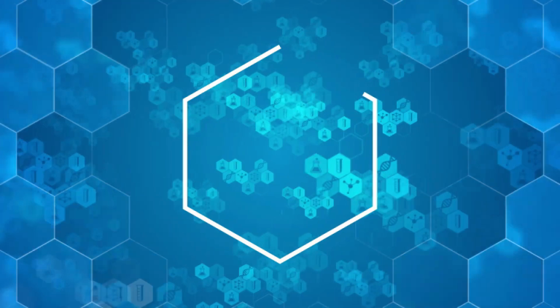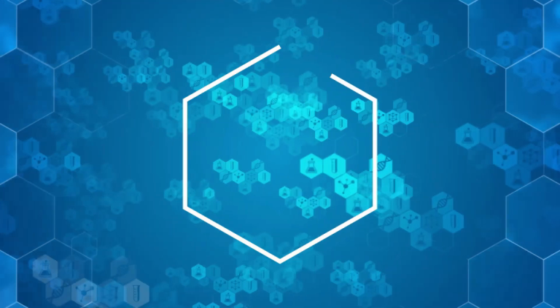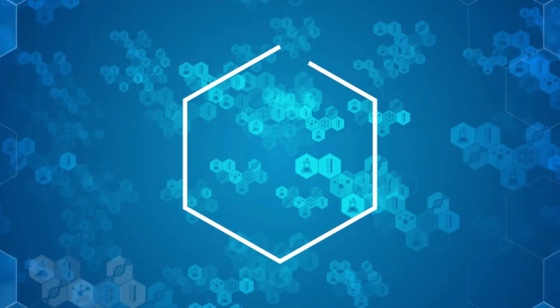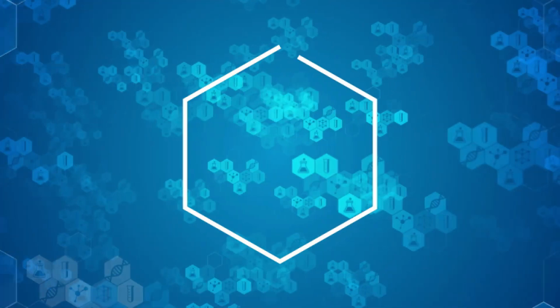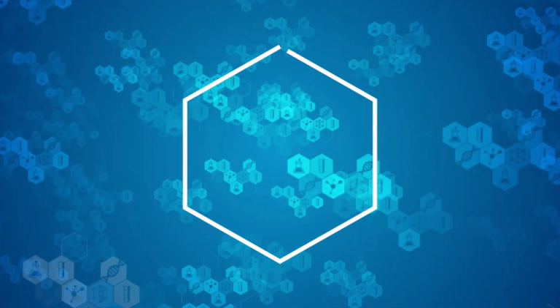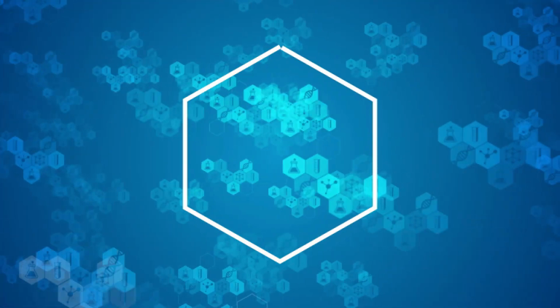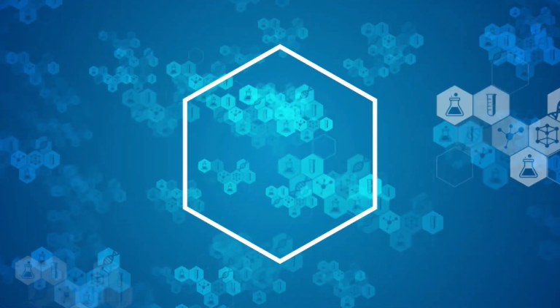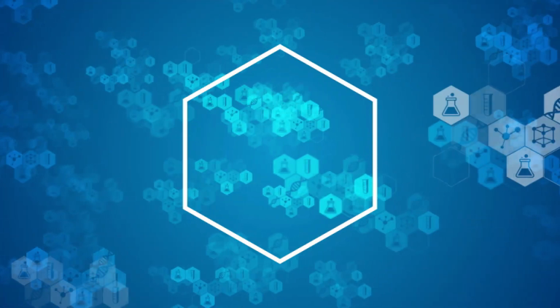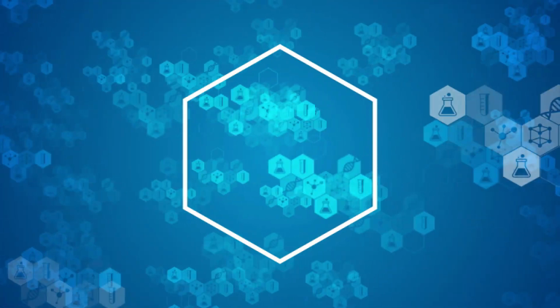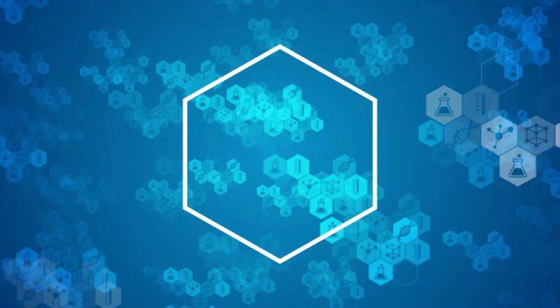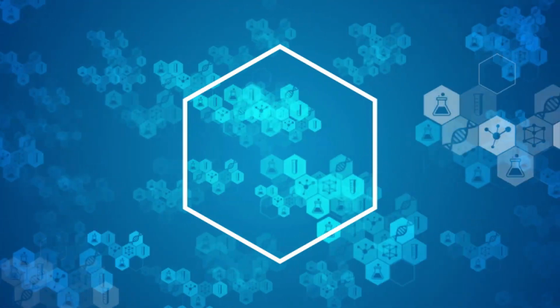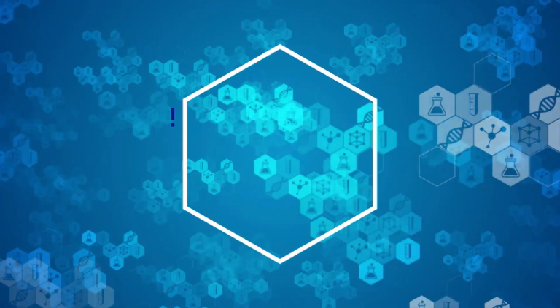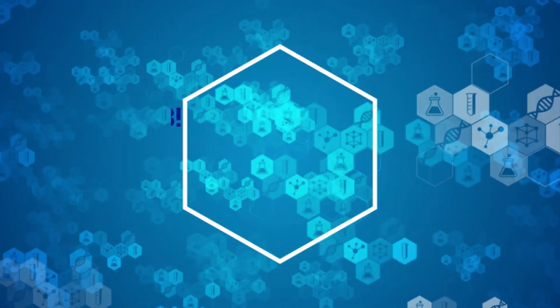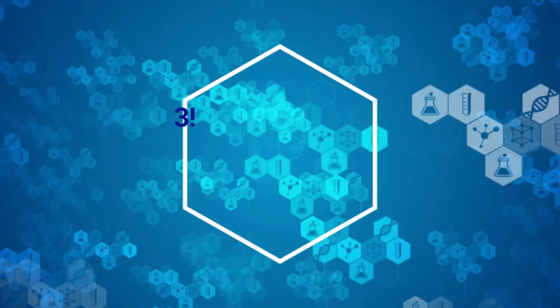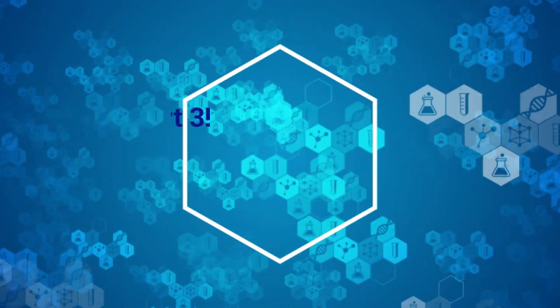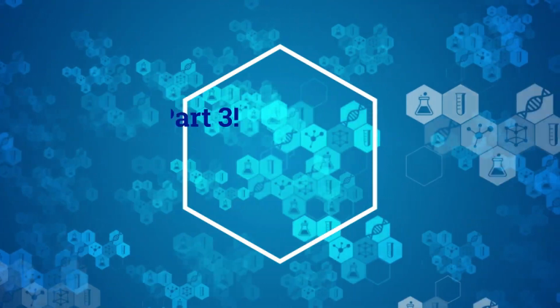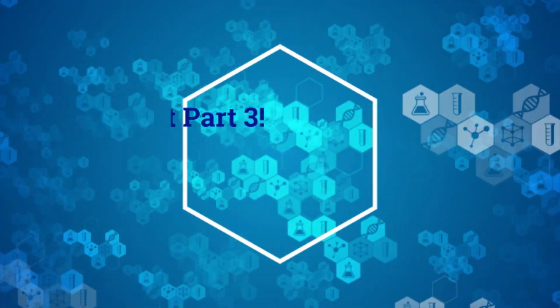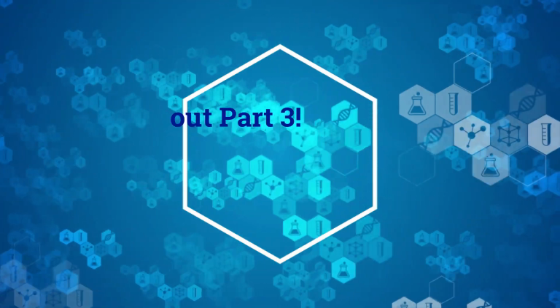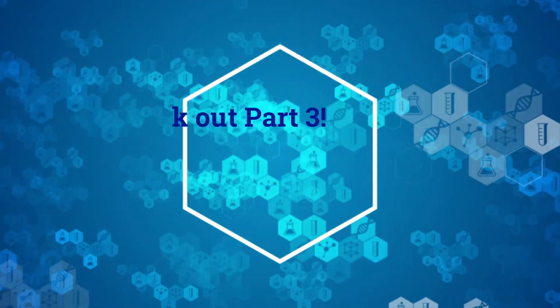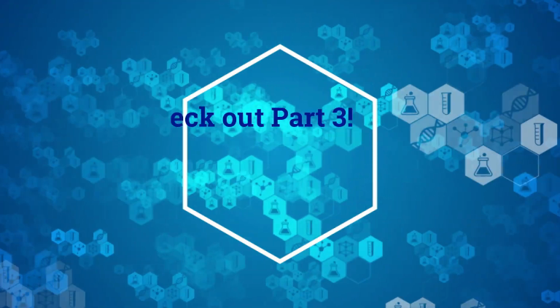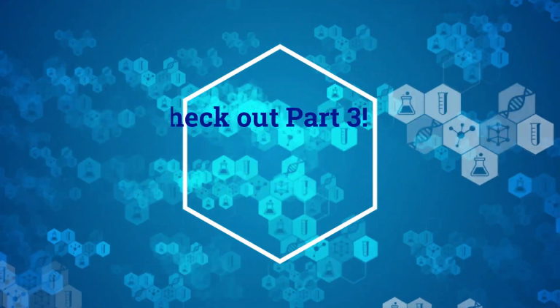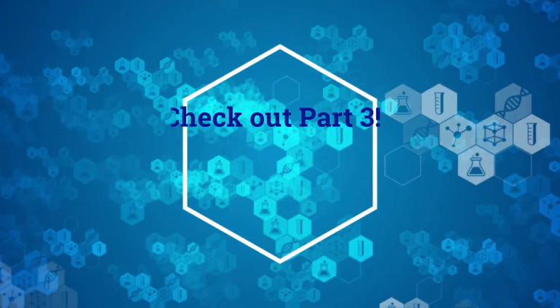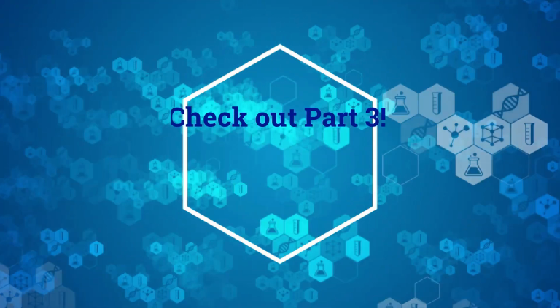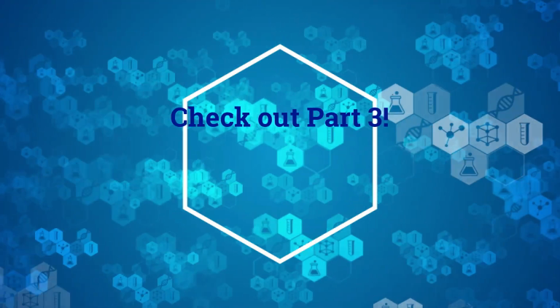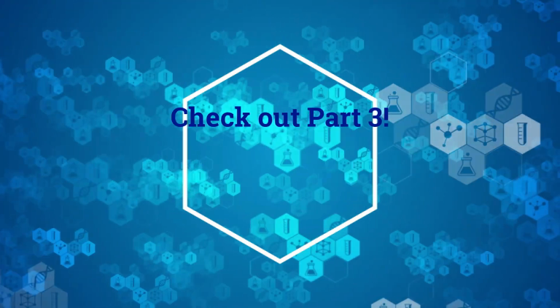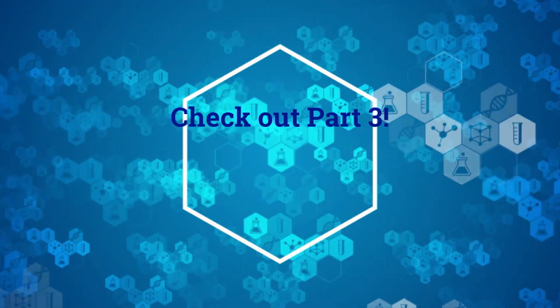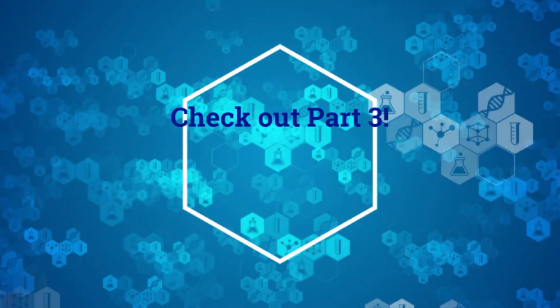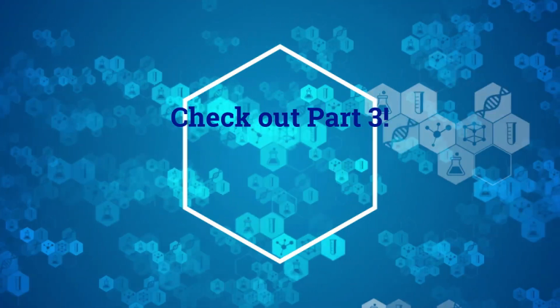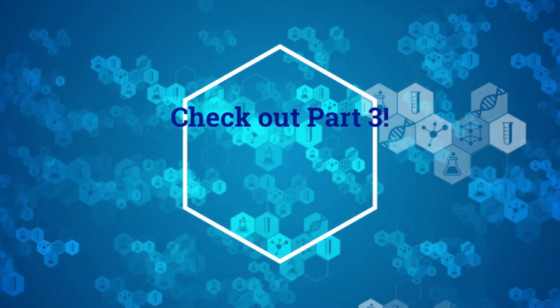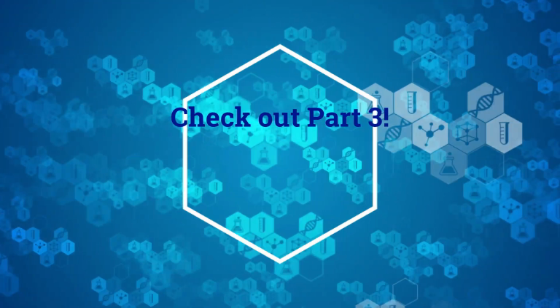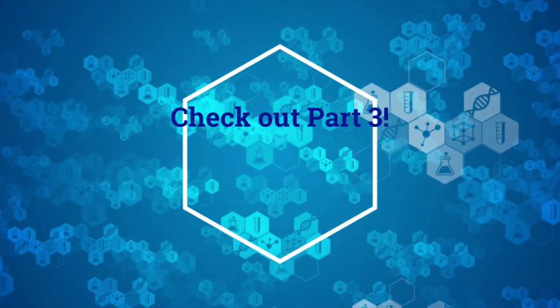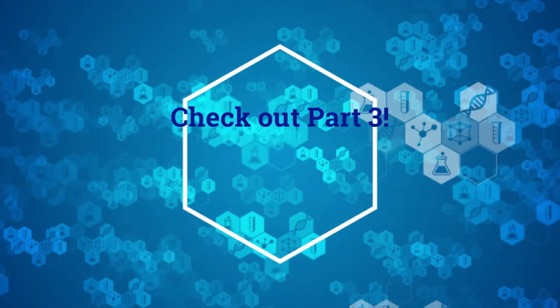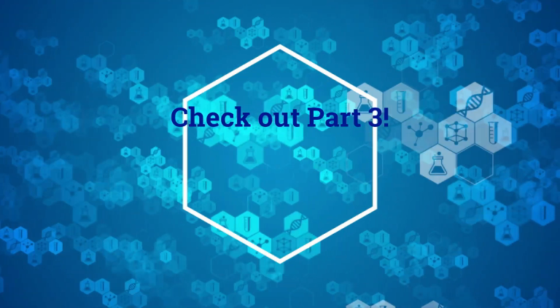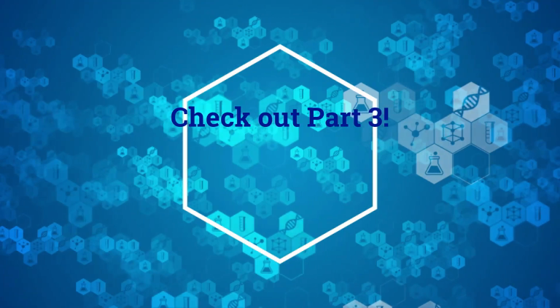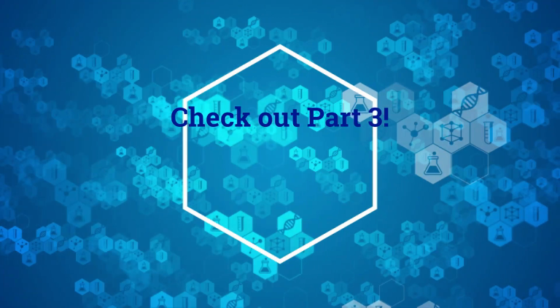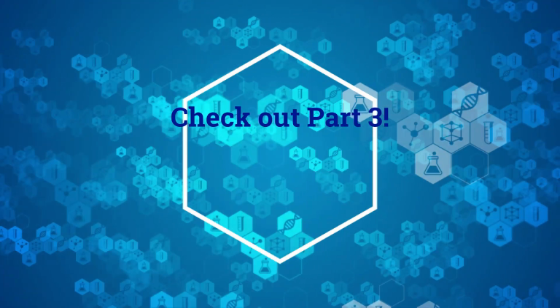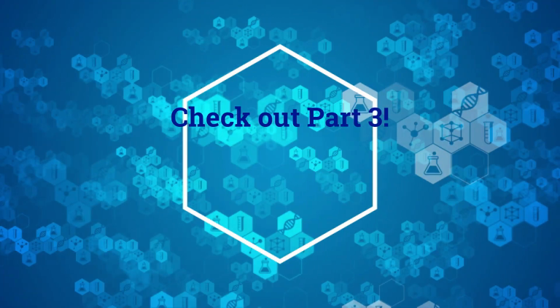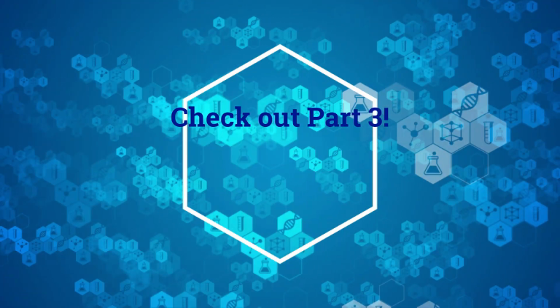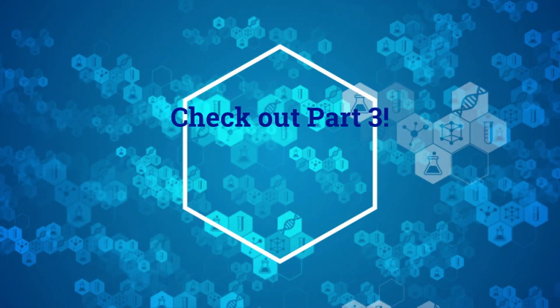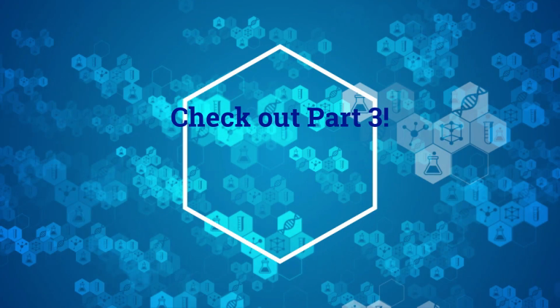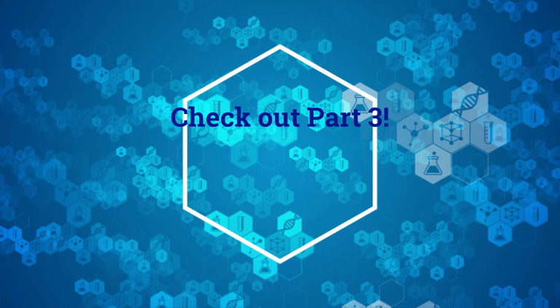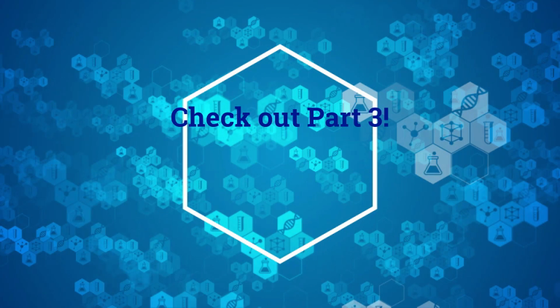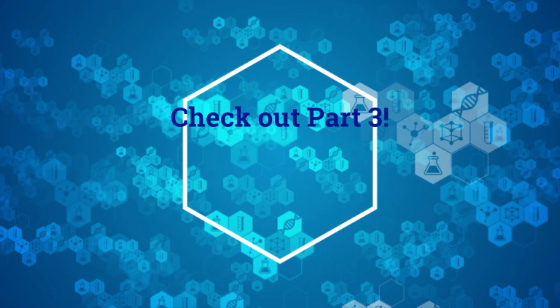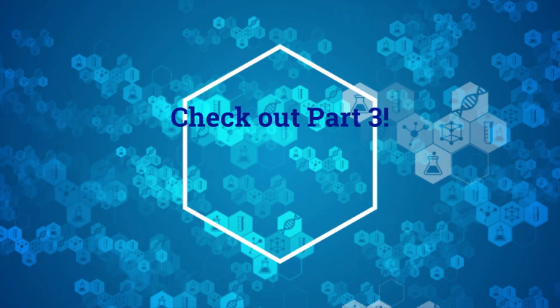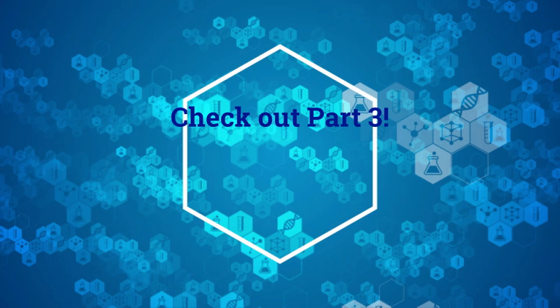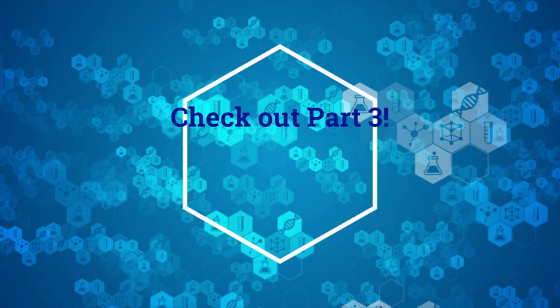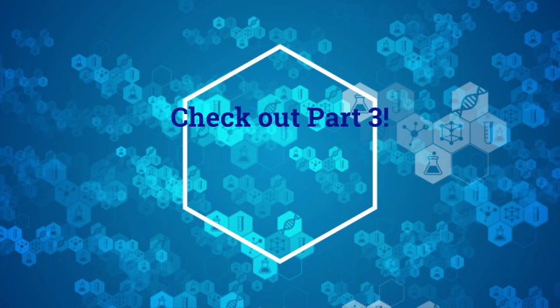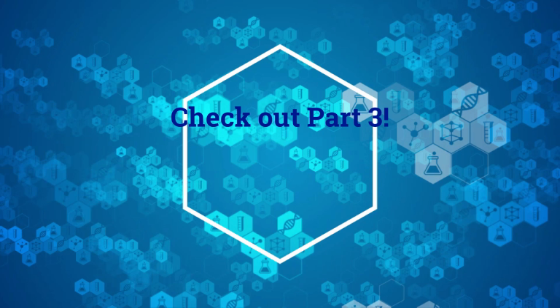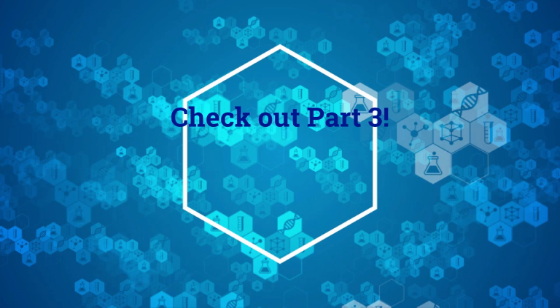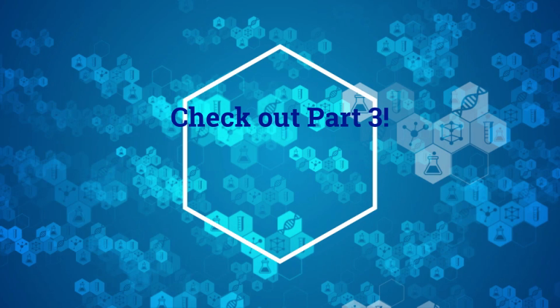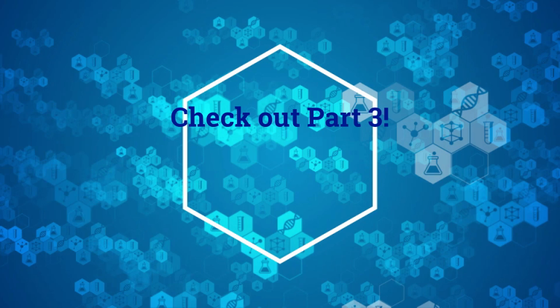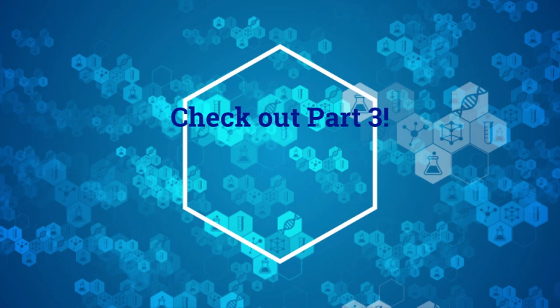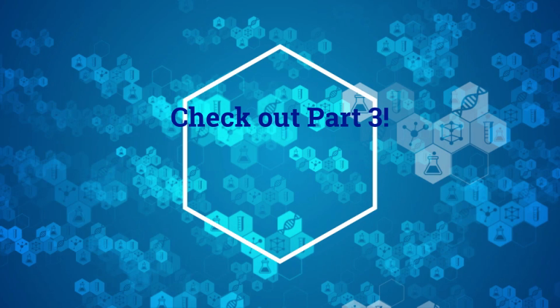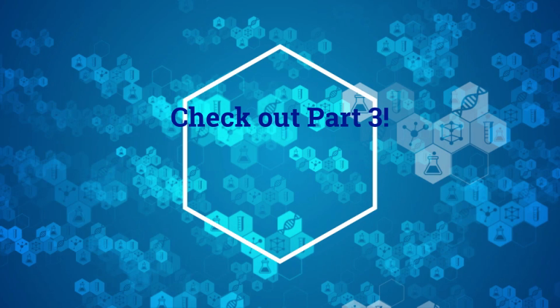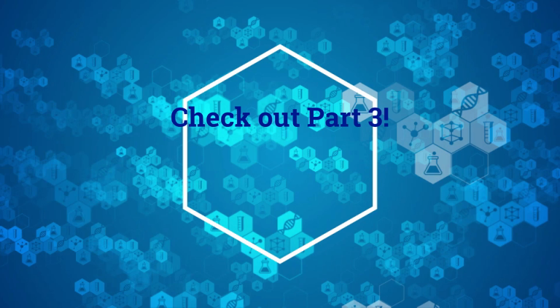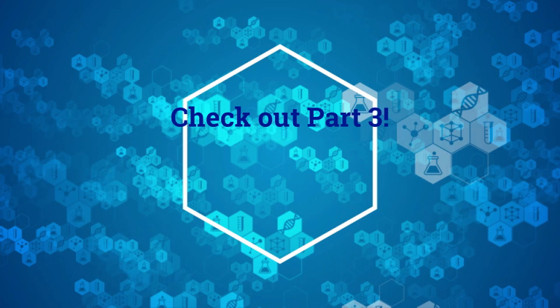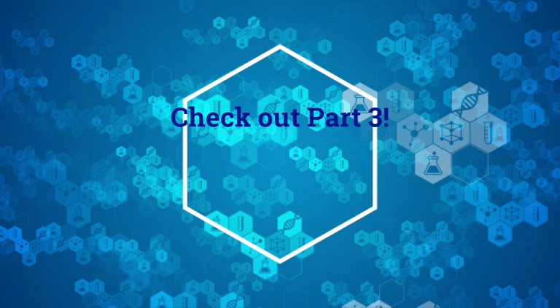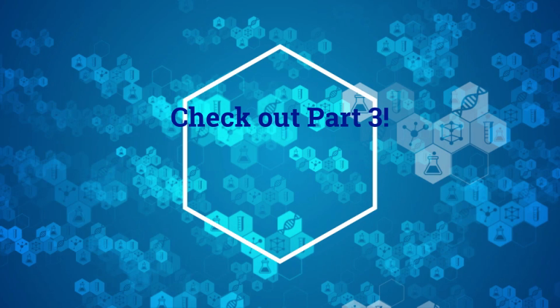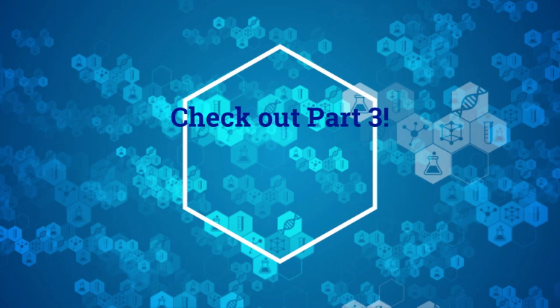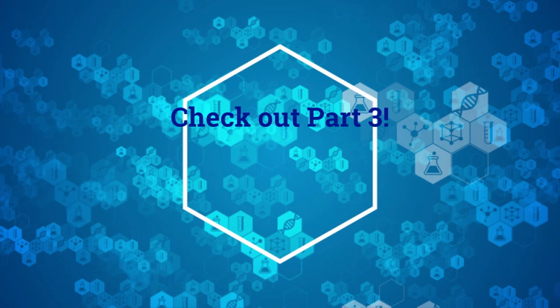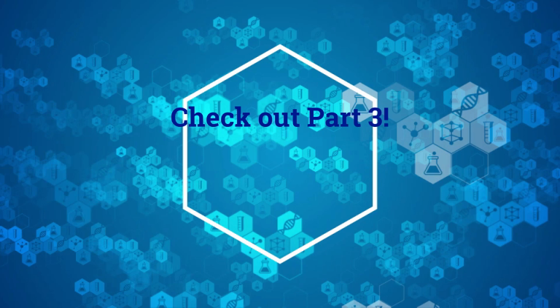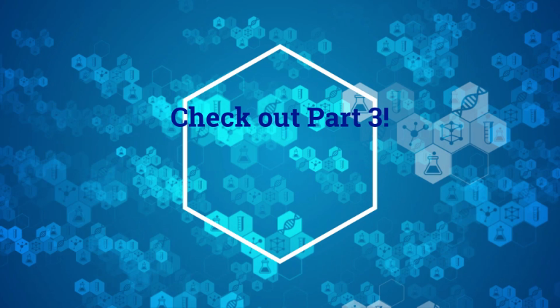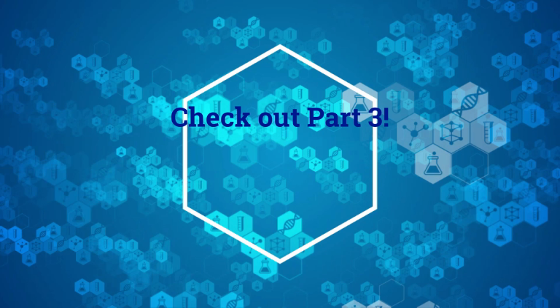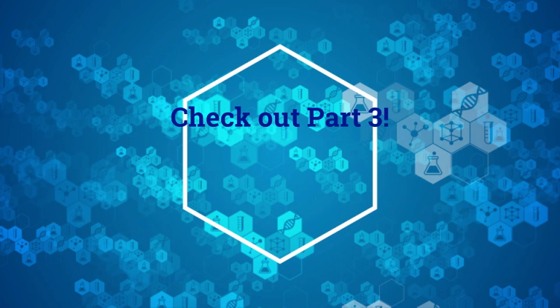Thanks for watching, and check out part three of our turtle dissection series, where we cover the rest of the internal anatomy.